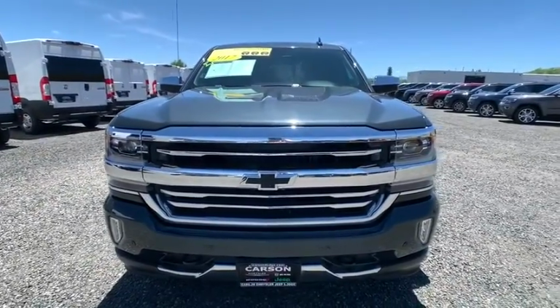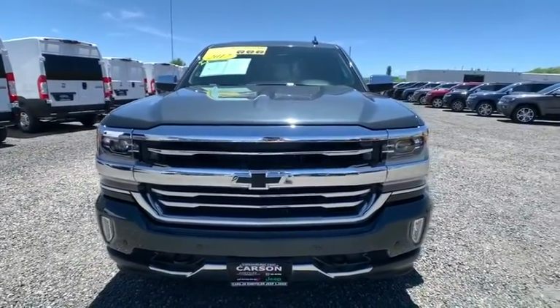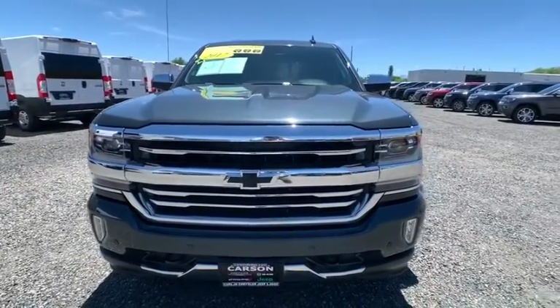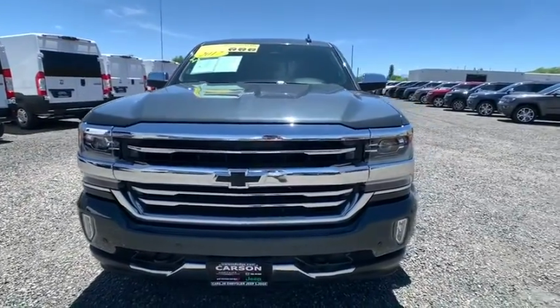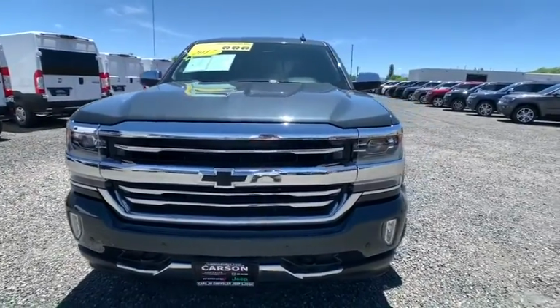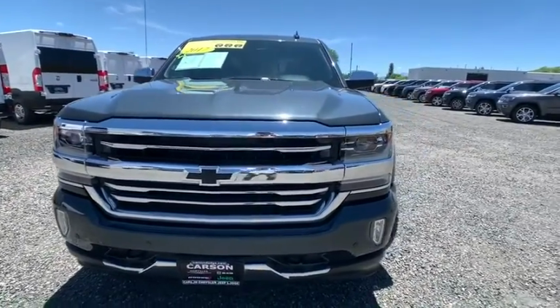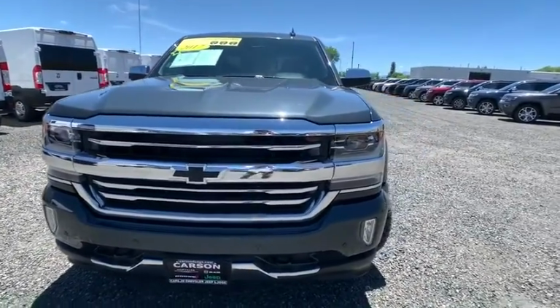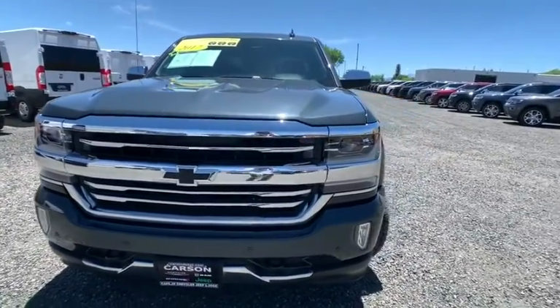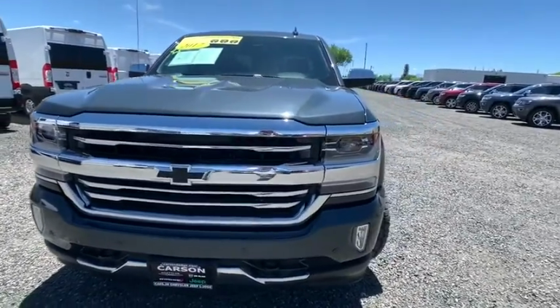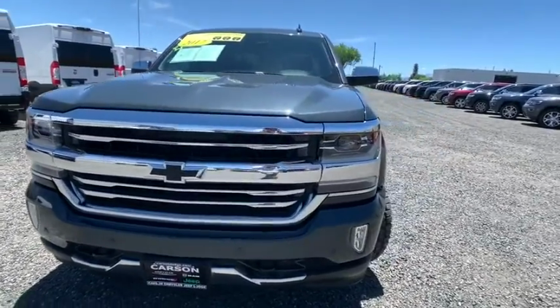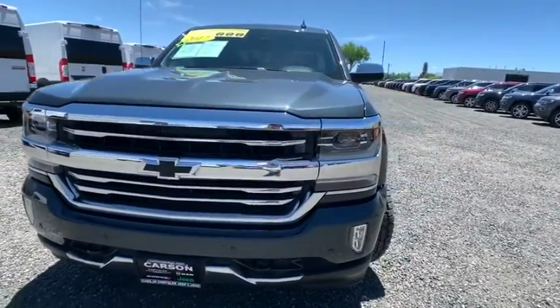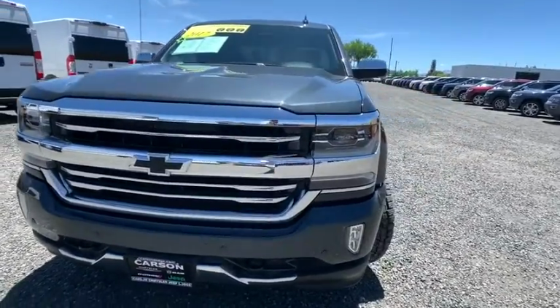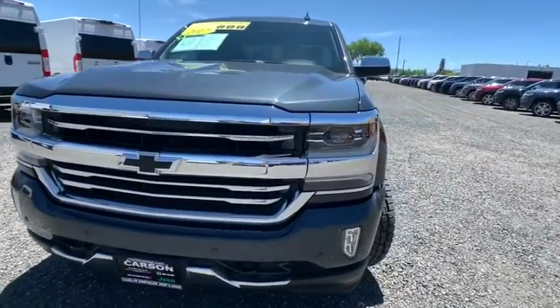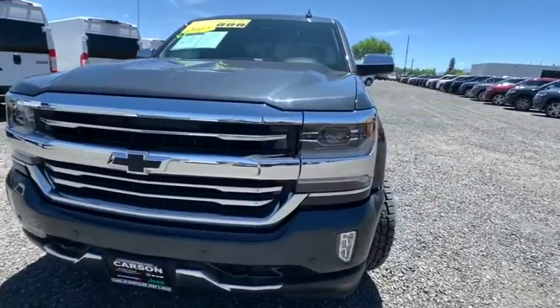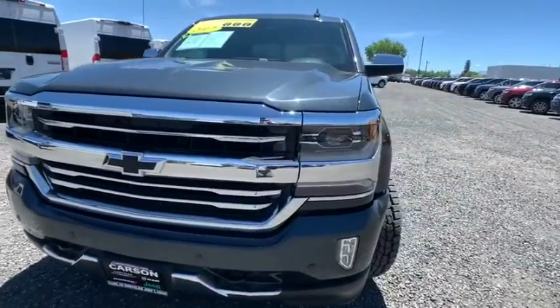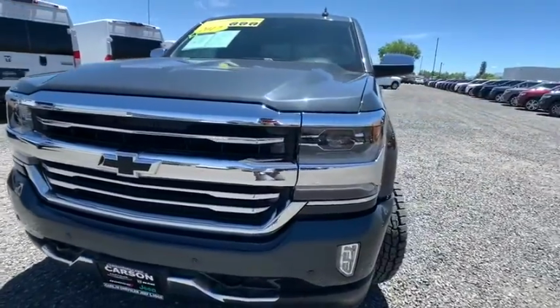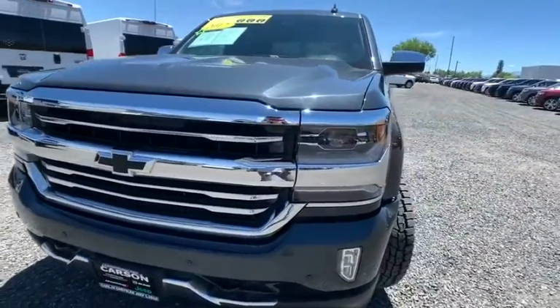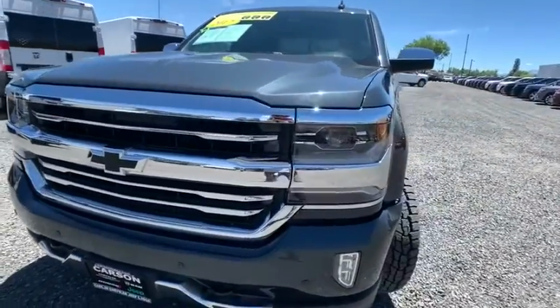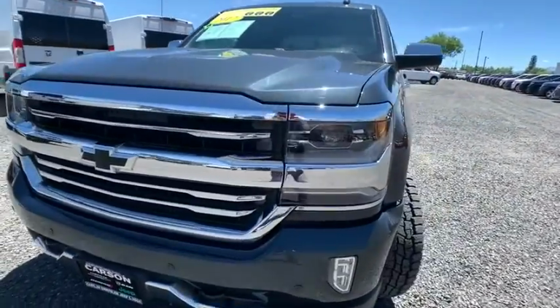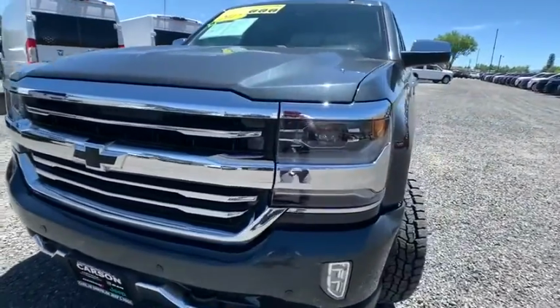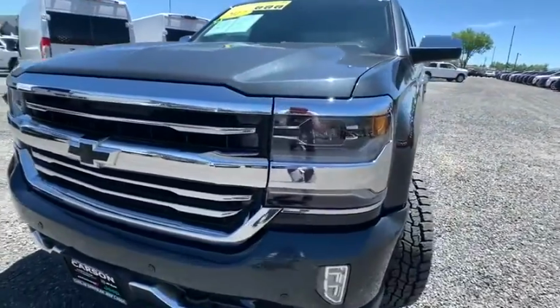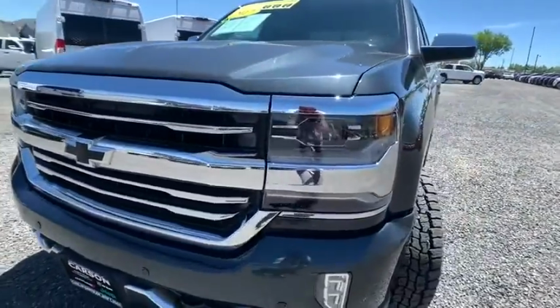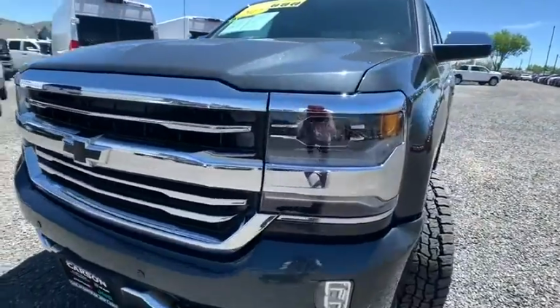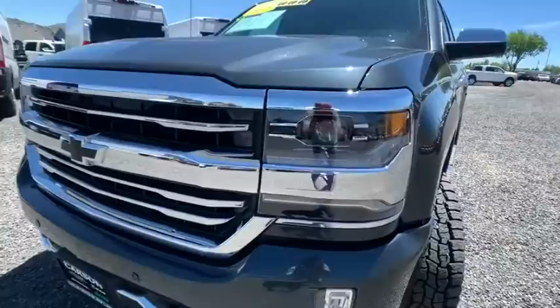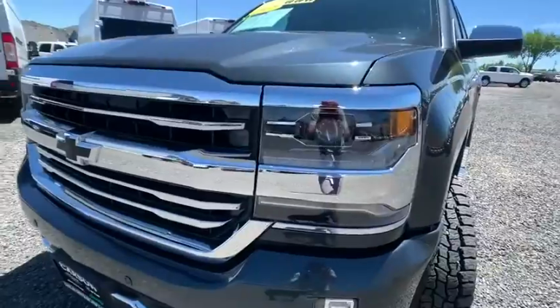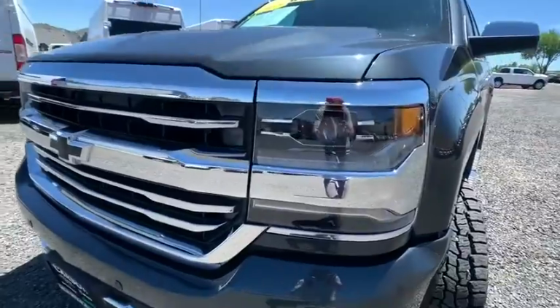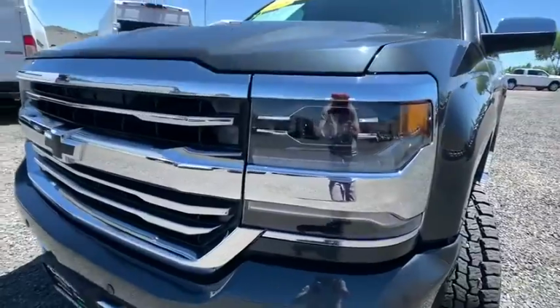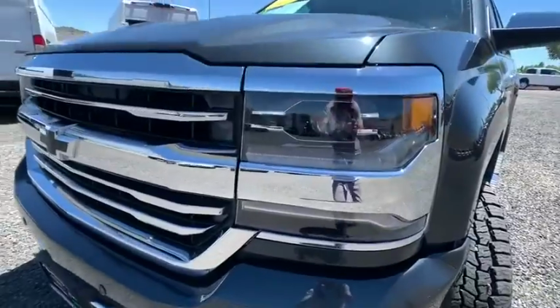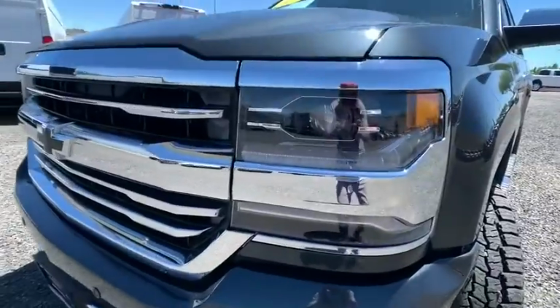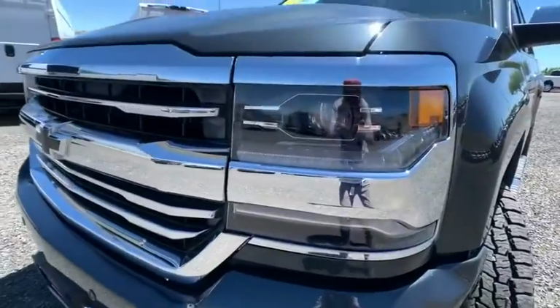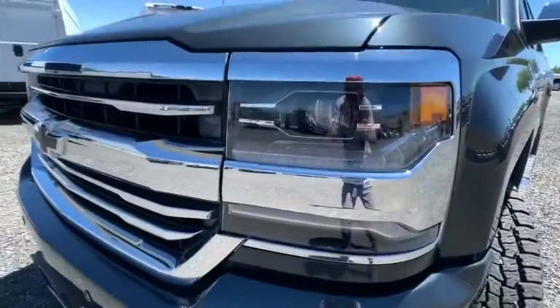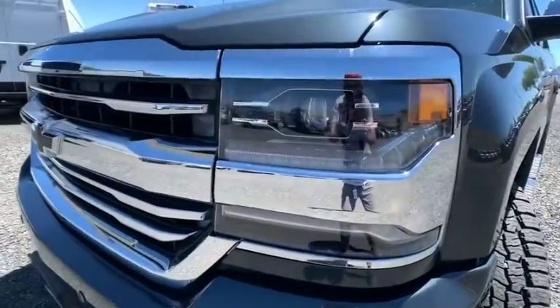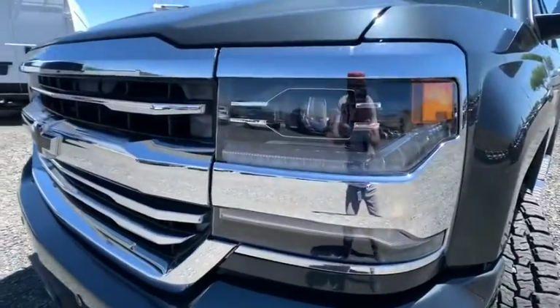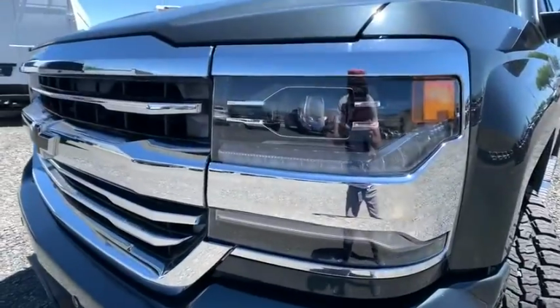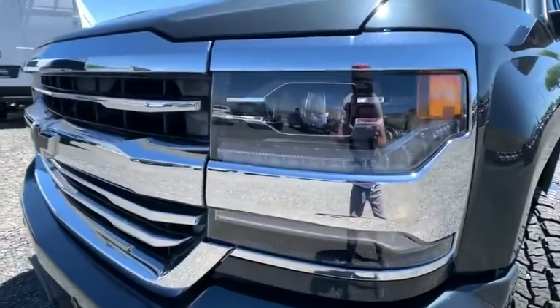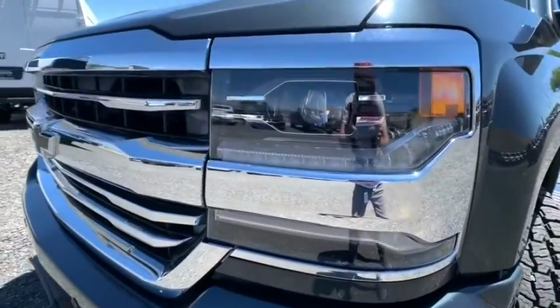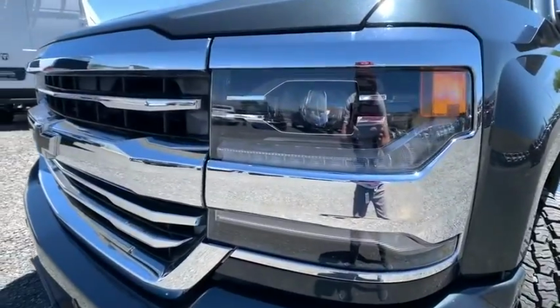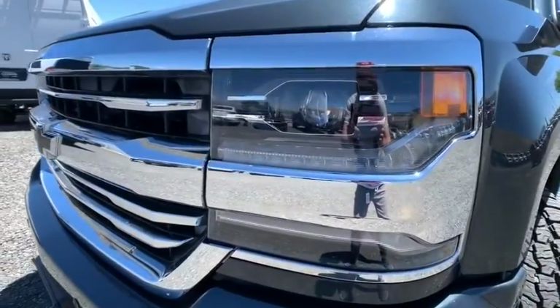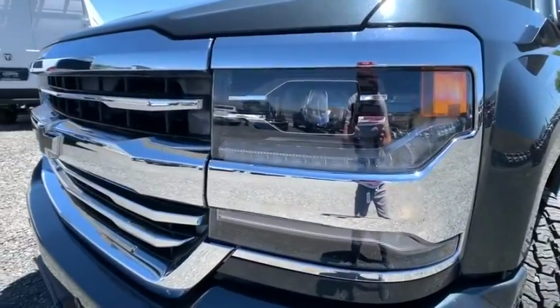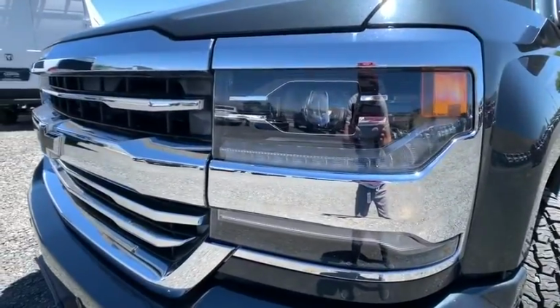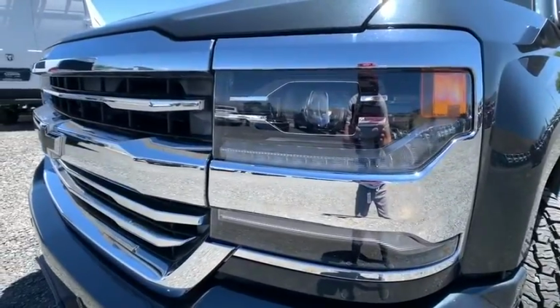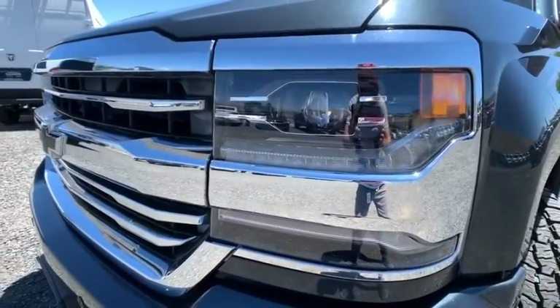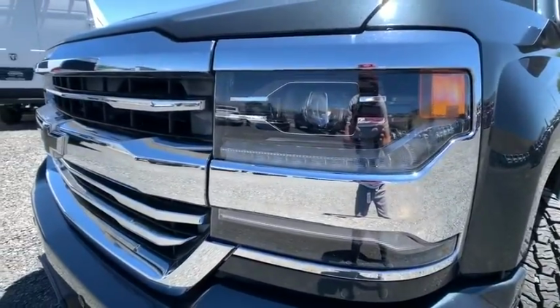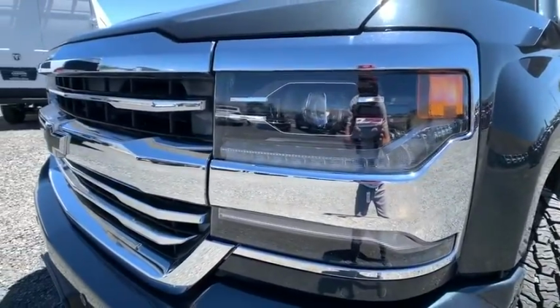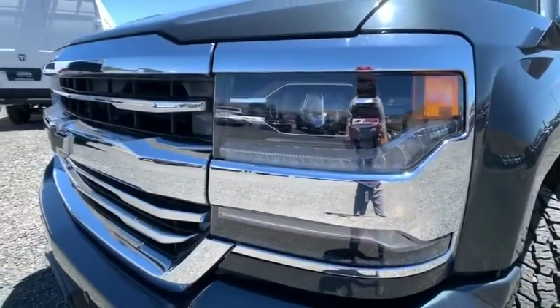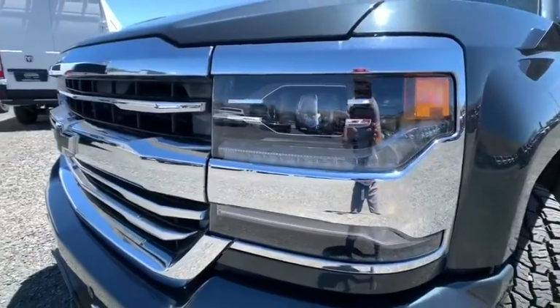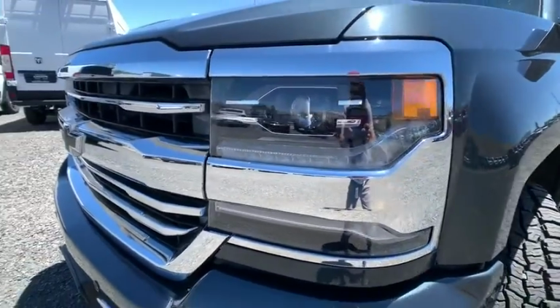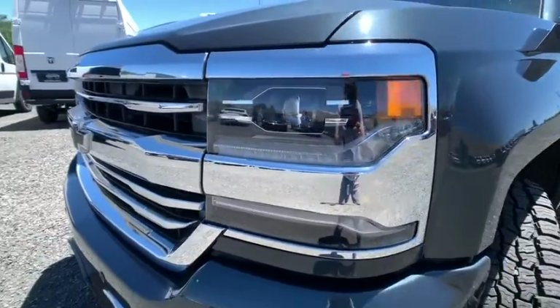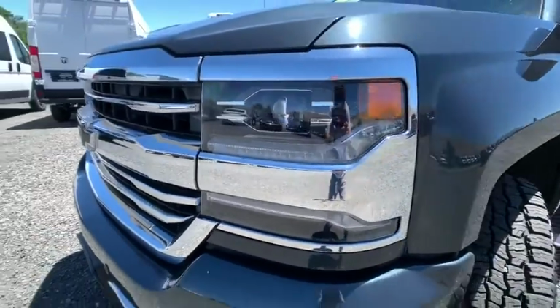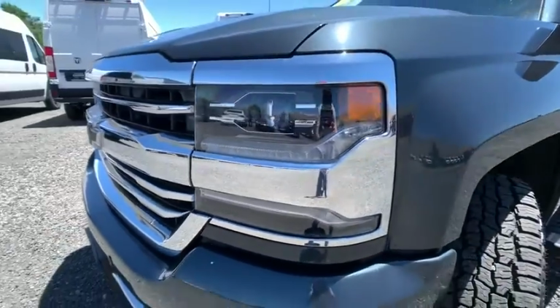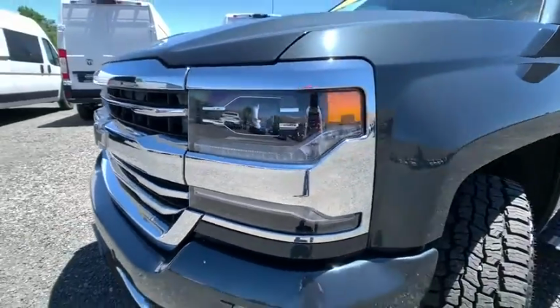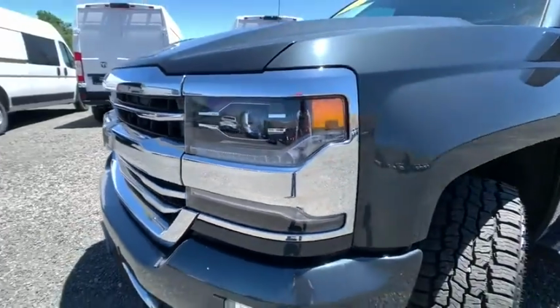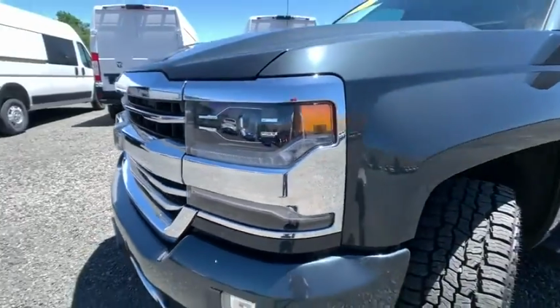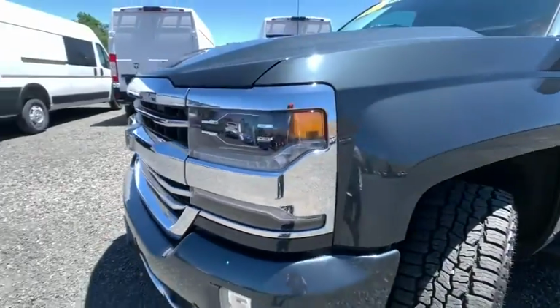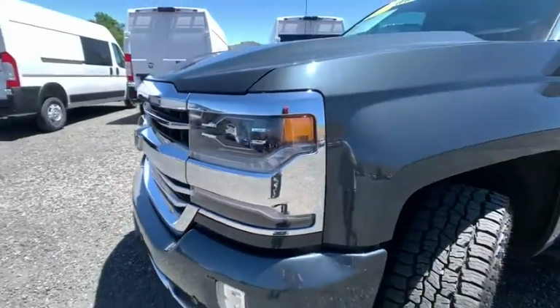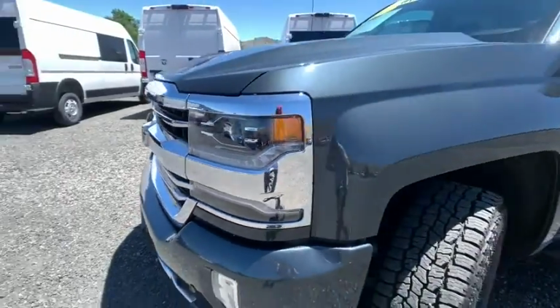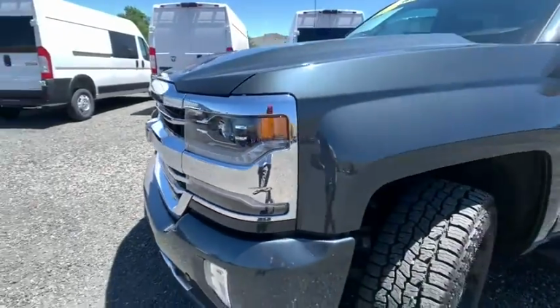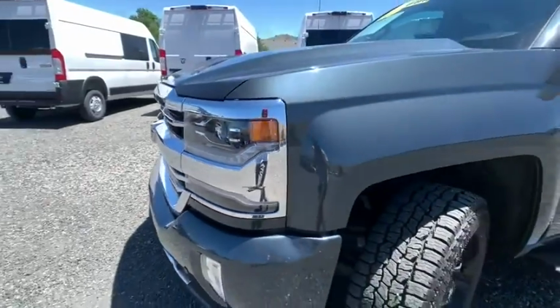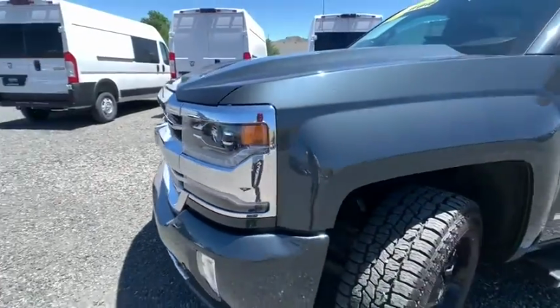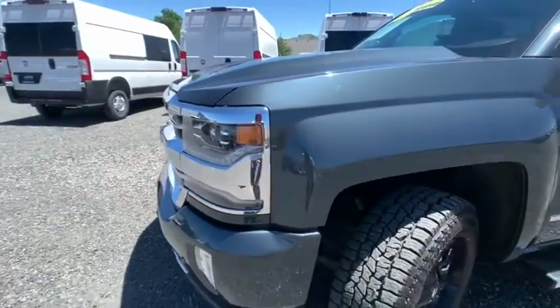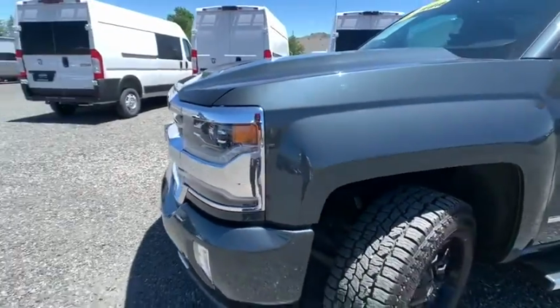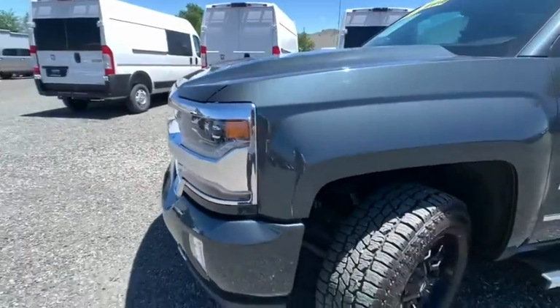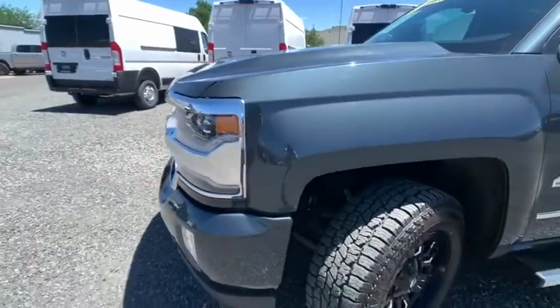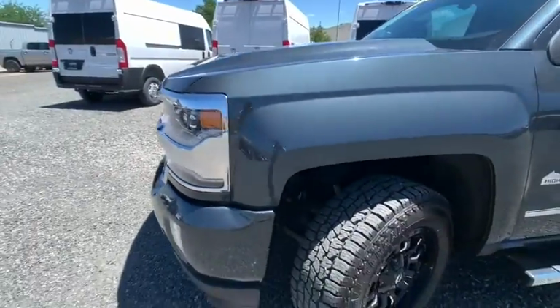Rear View Camera, Power Adjustable Pedals, Power Sliding Rear Window, Tinted Glass, Trailering Package.